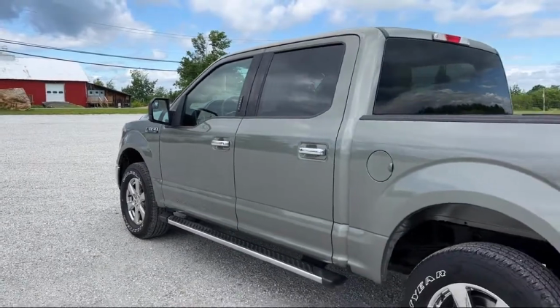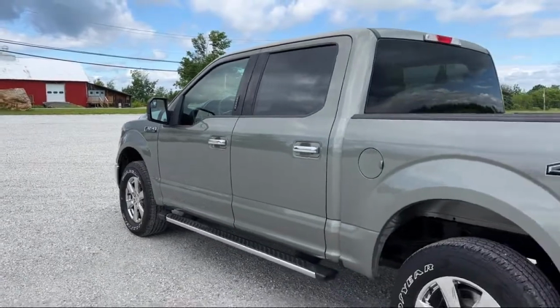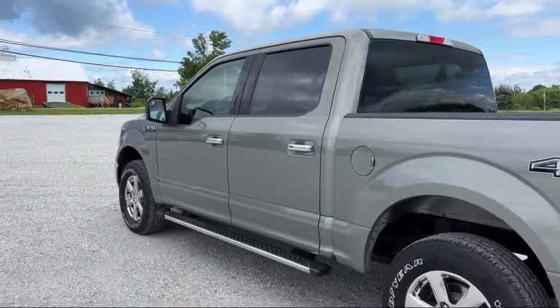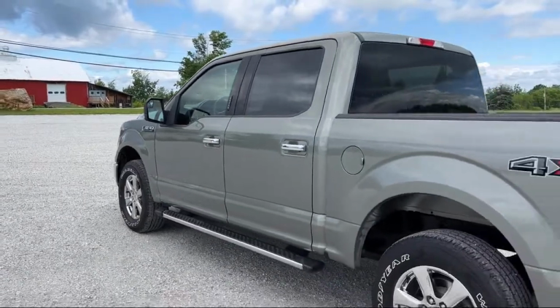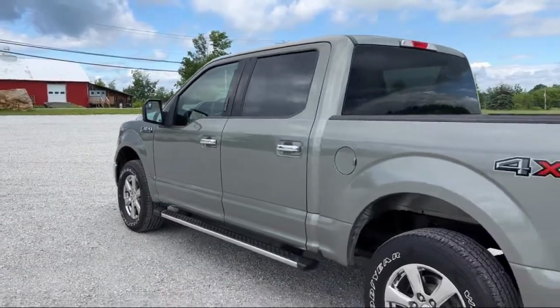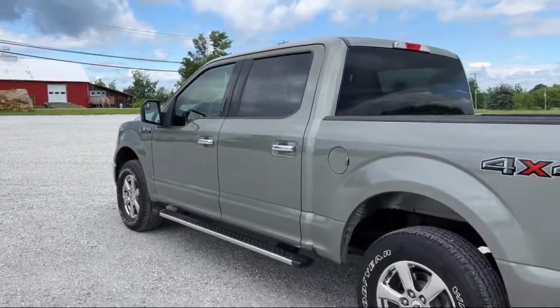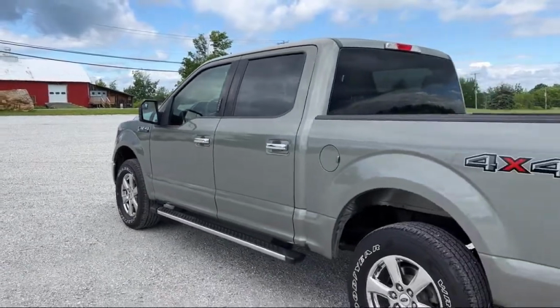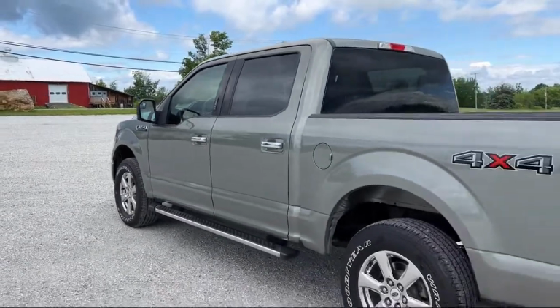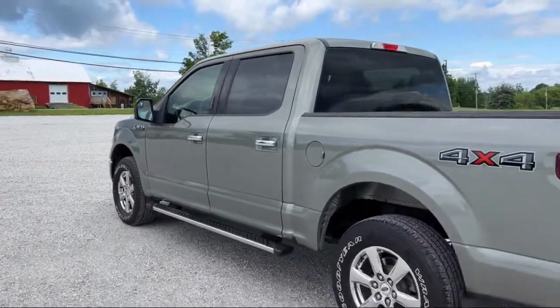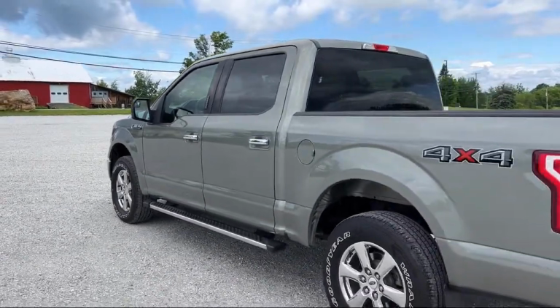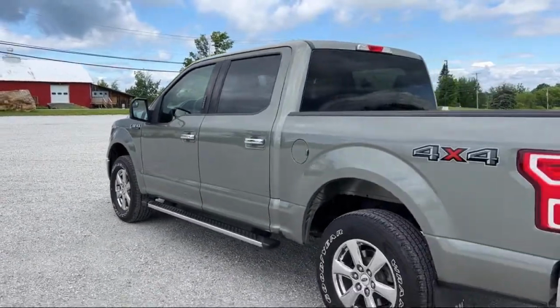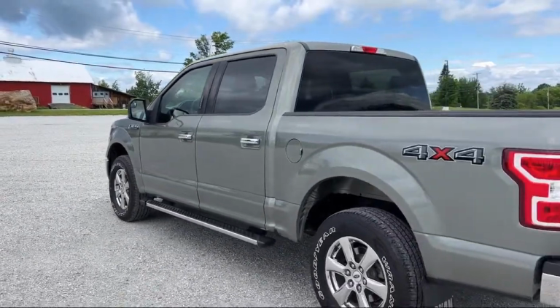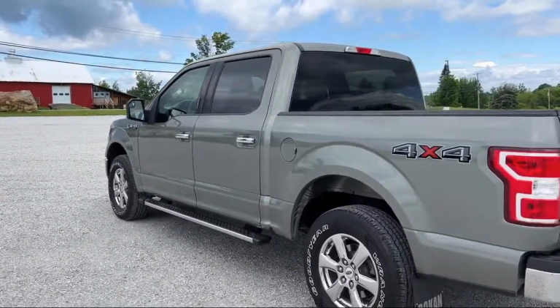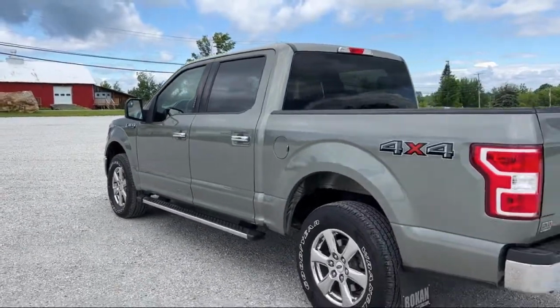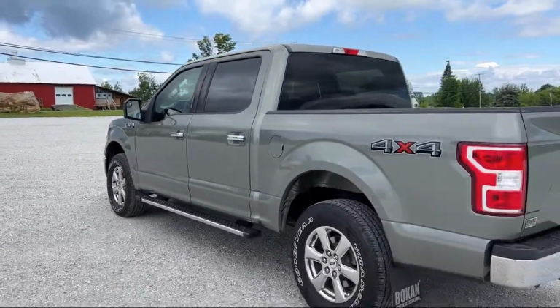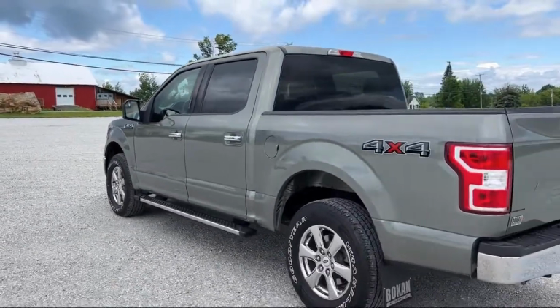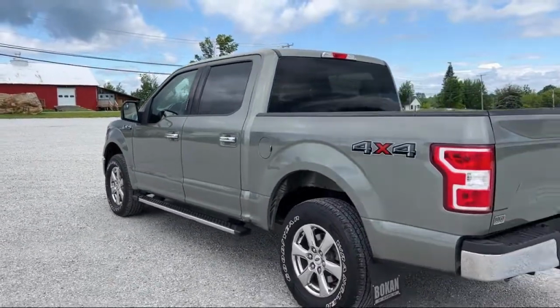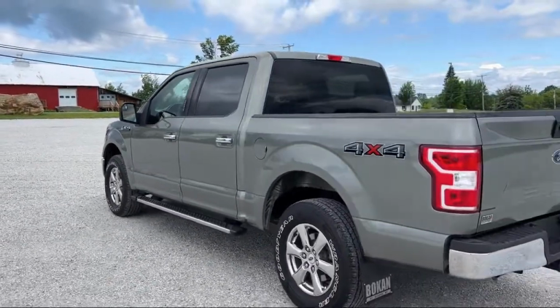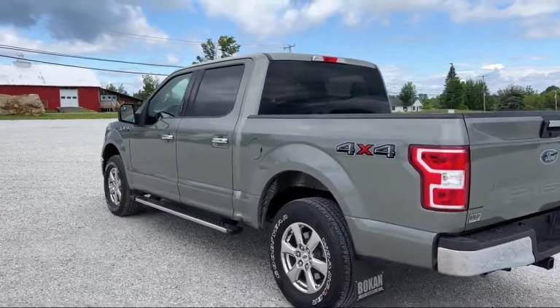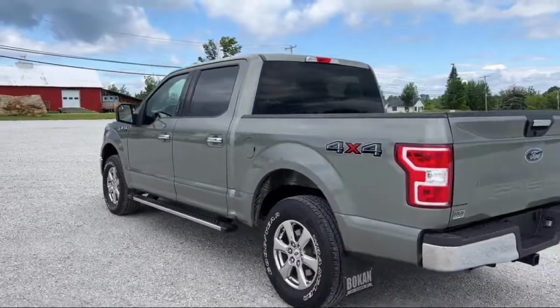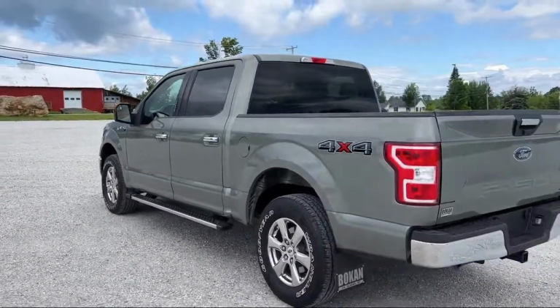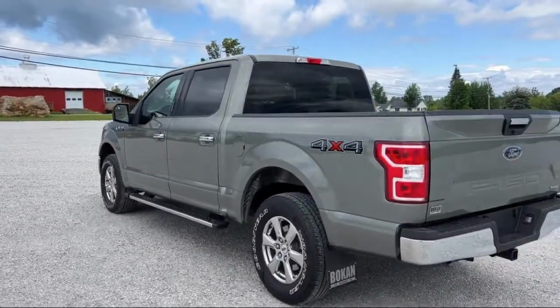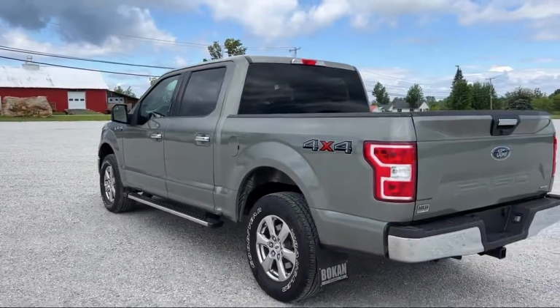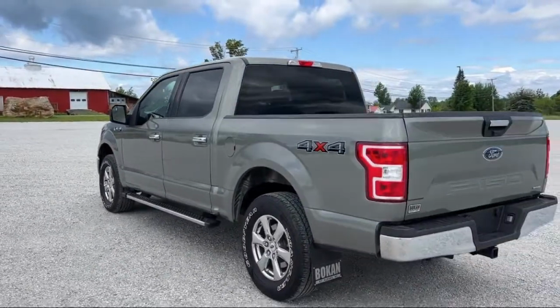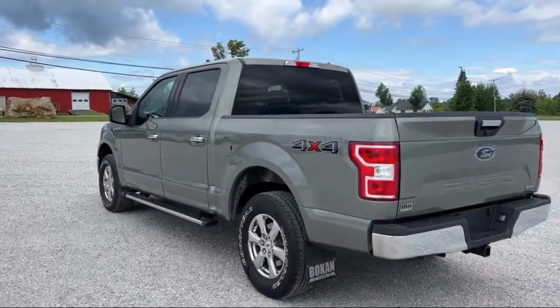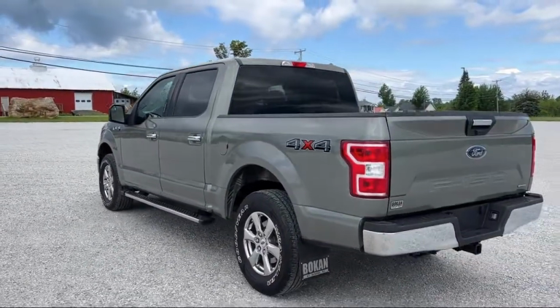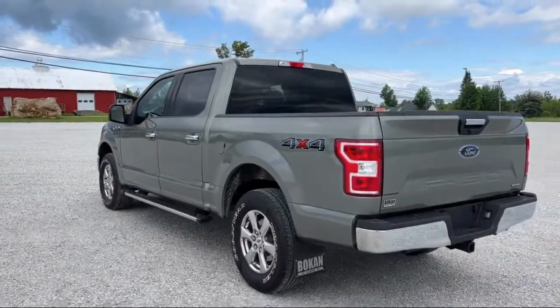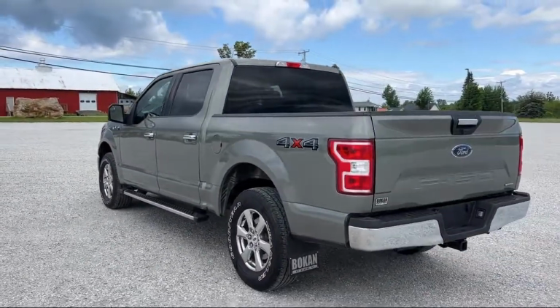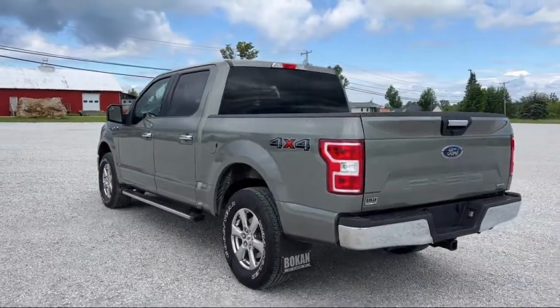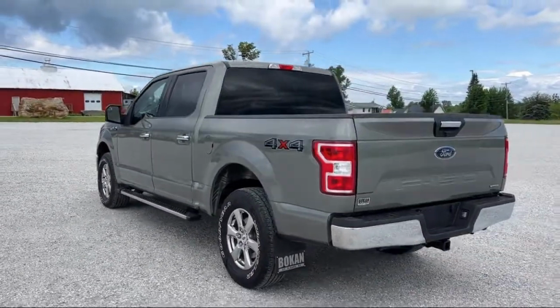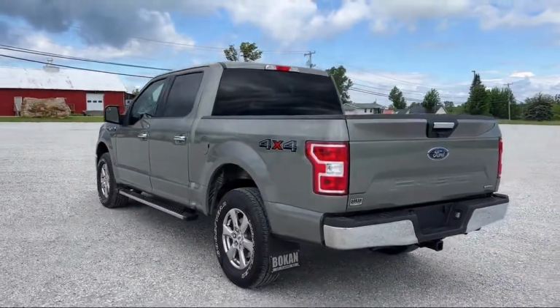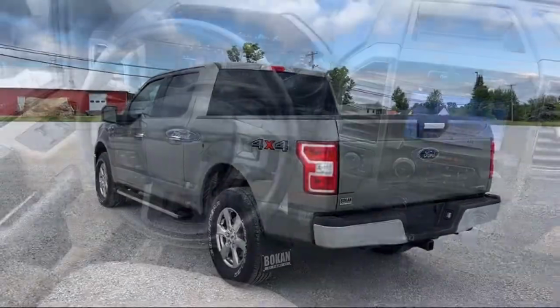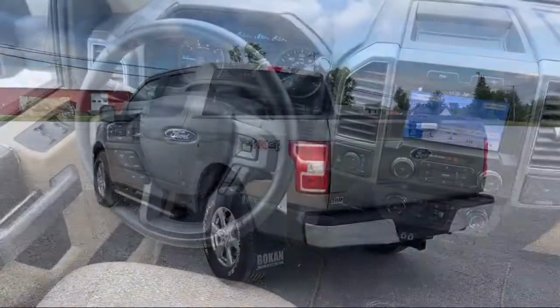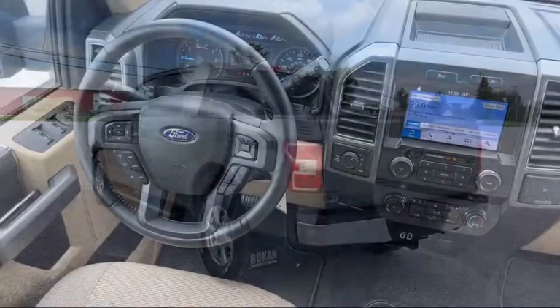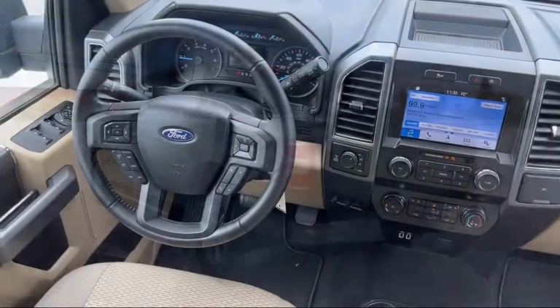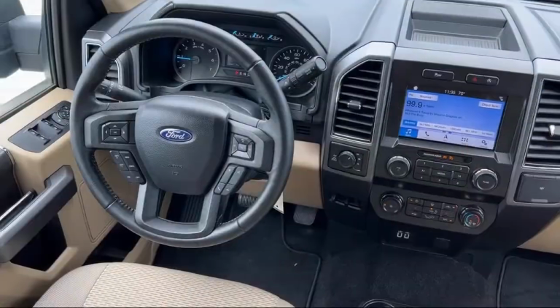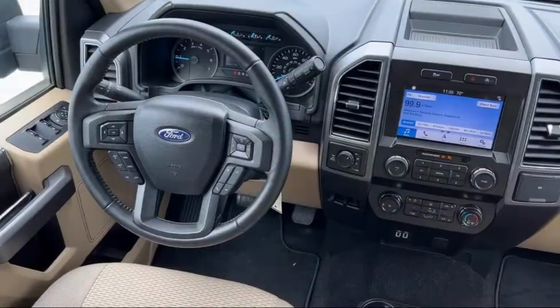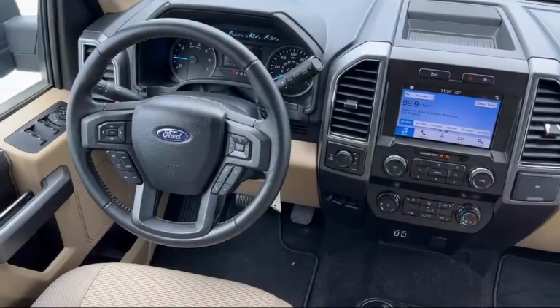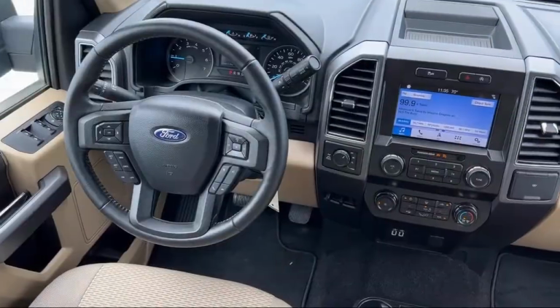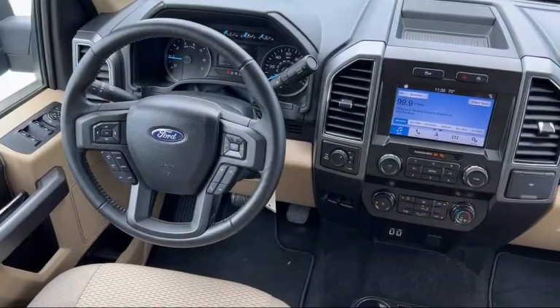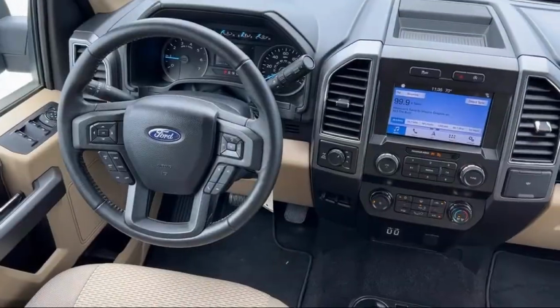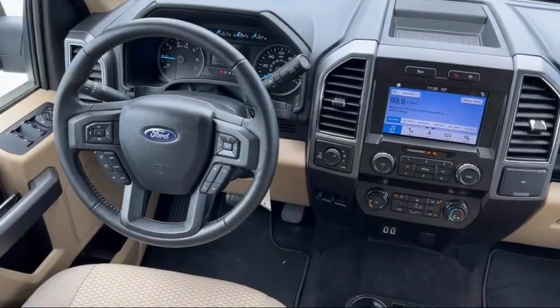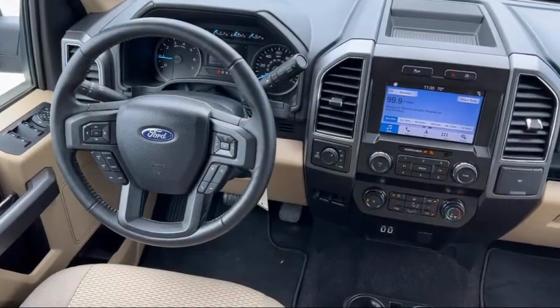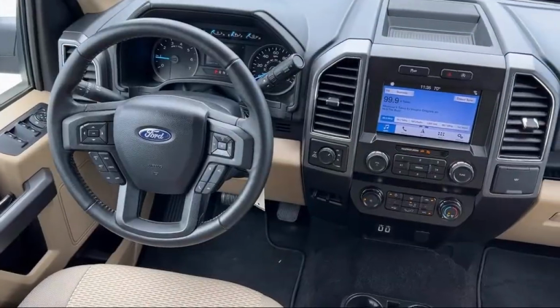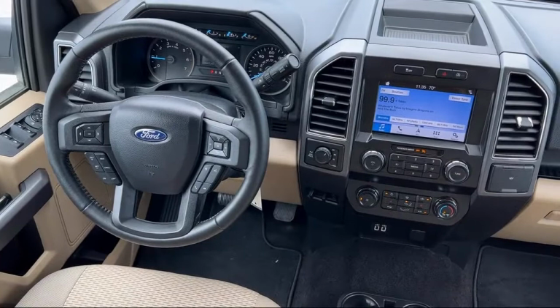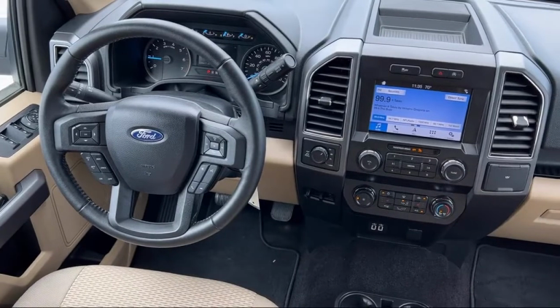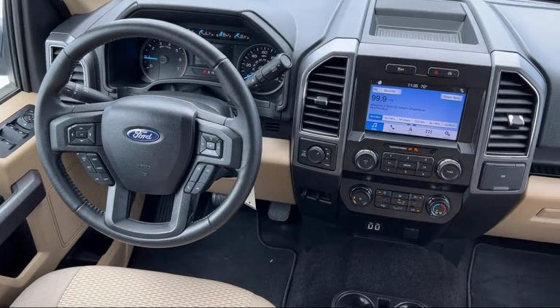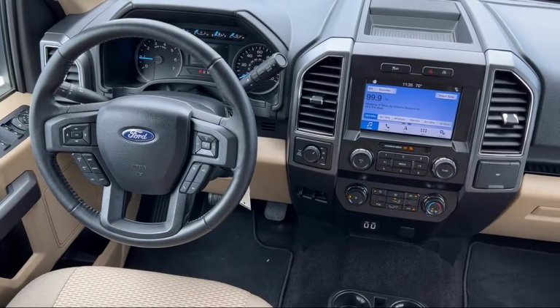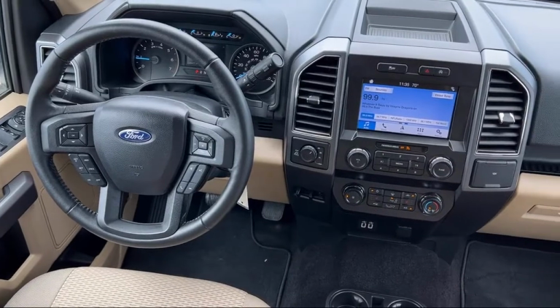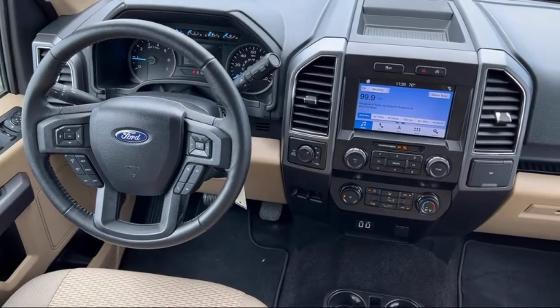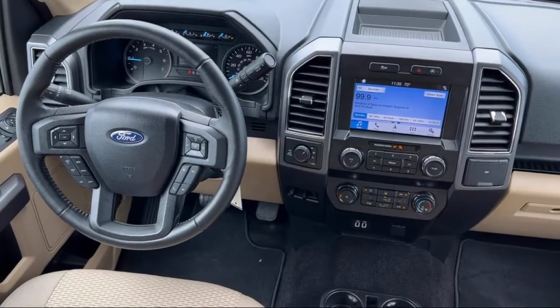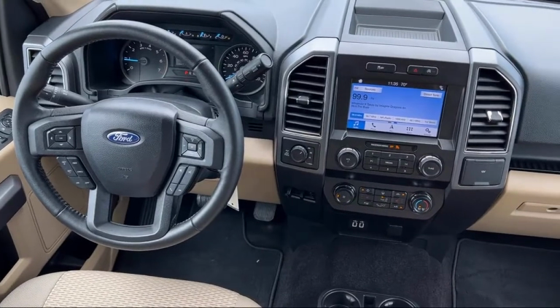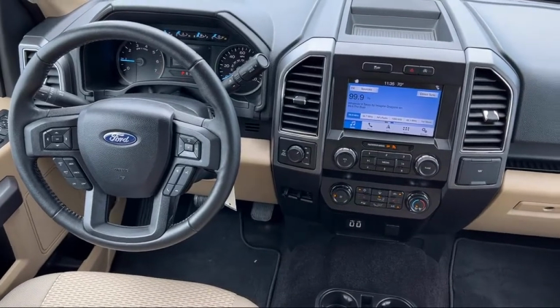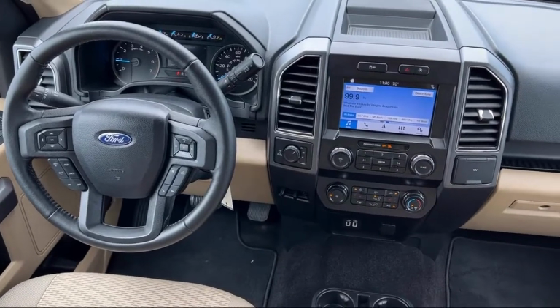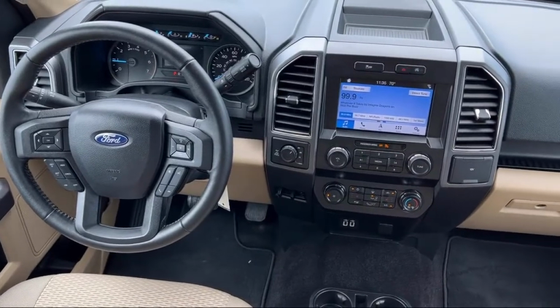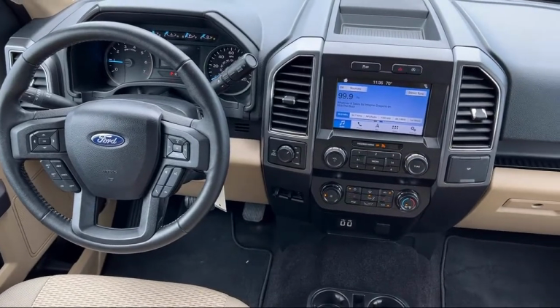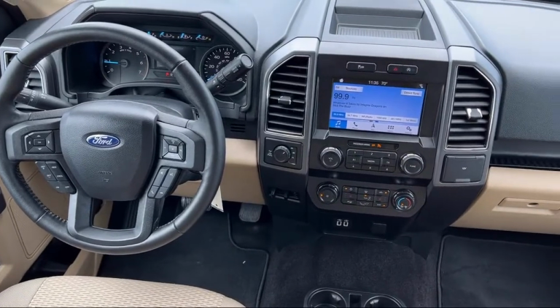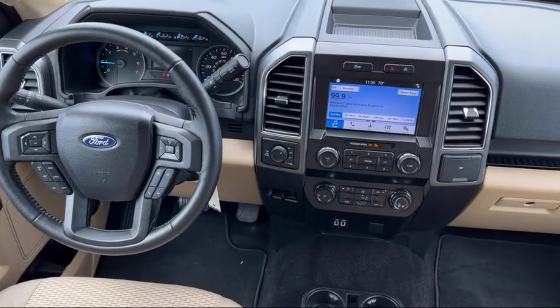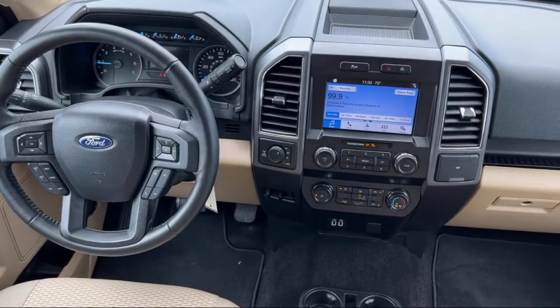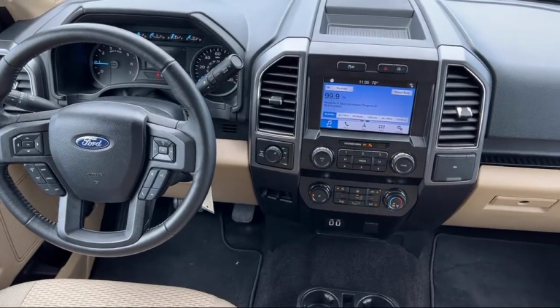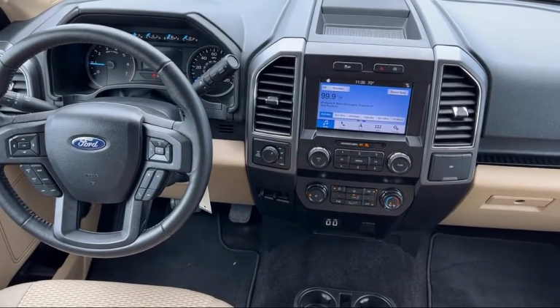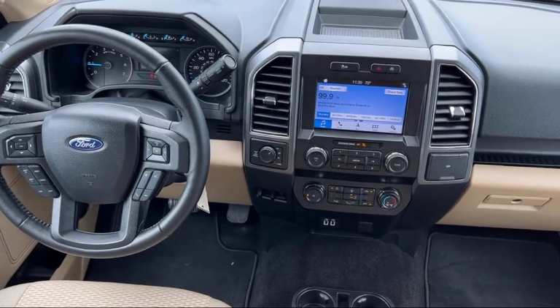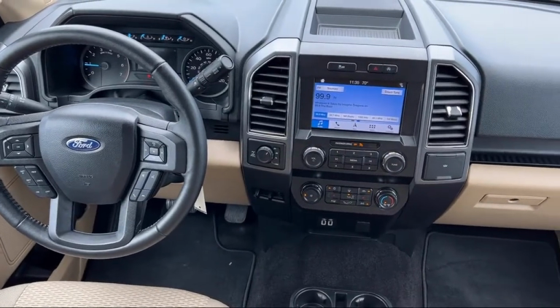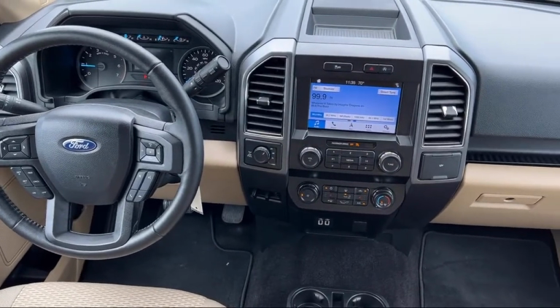Exterior Parking Camera with Dynamic Hitch Assist, and has less than 30,000 miles on the odometer.